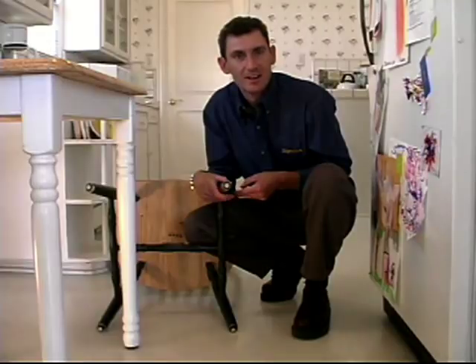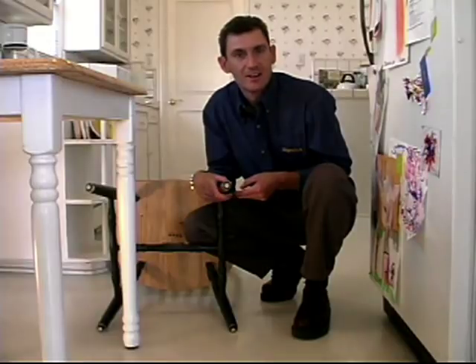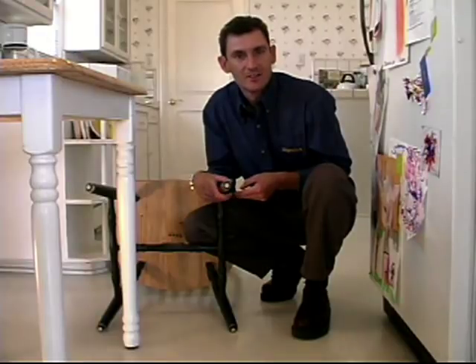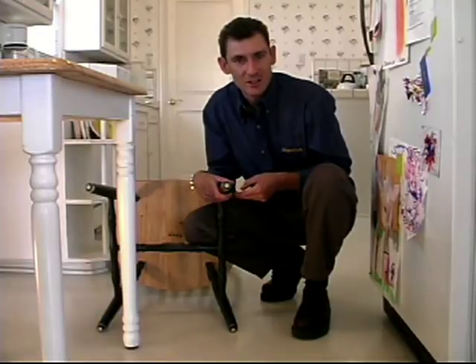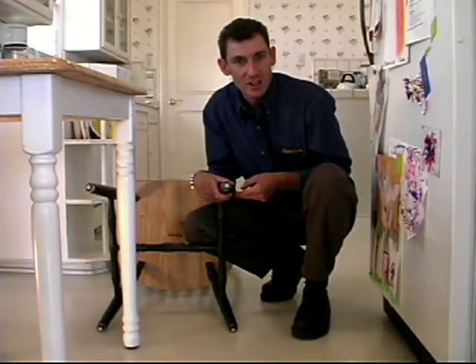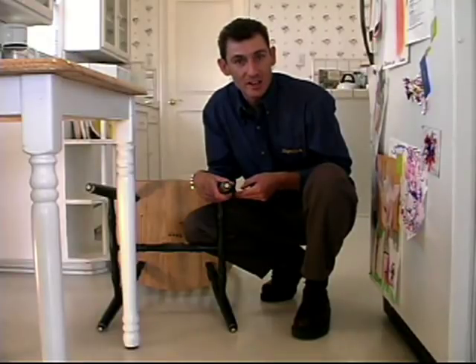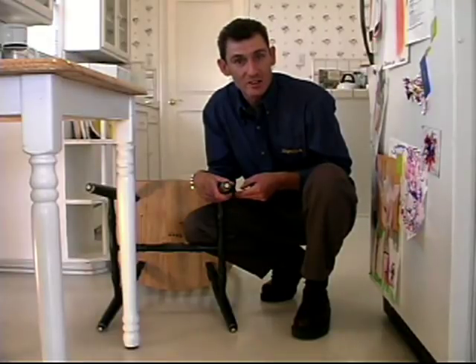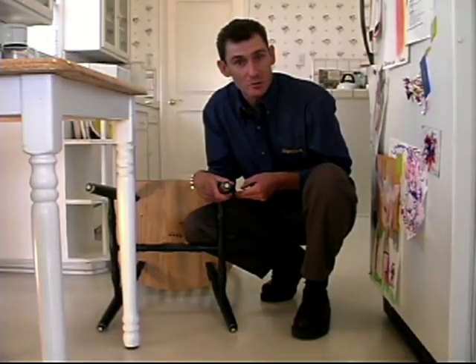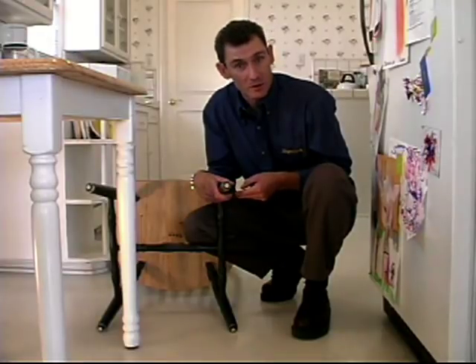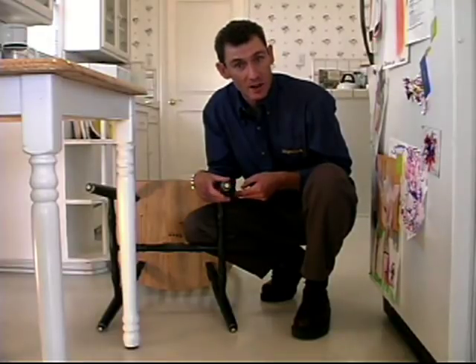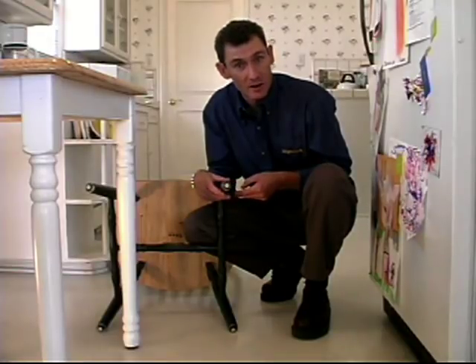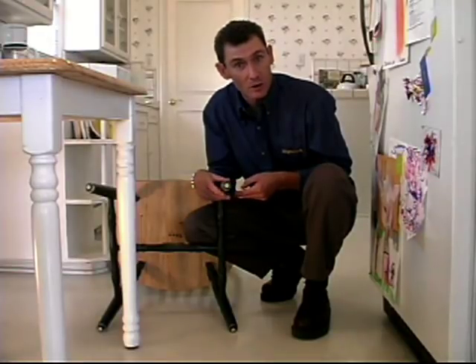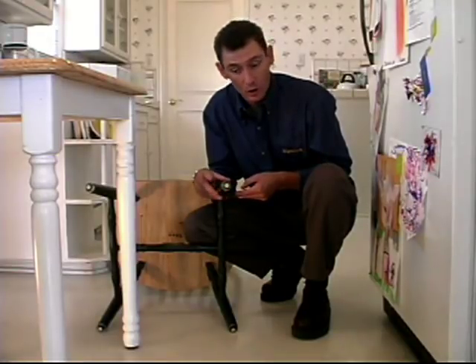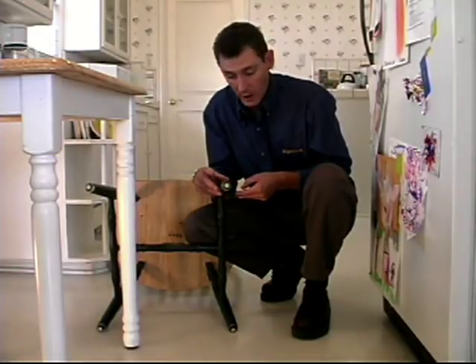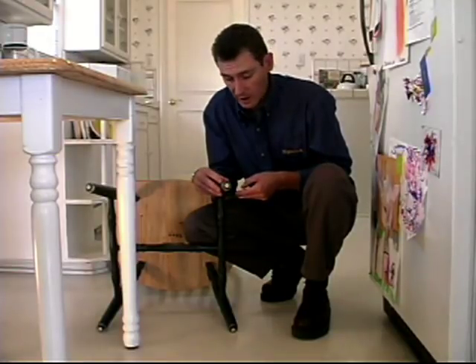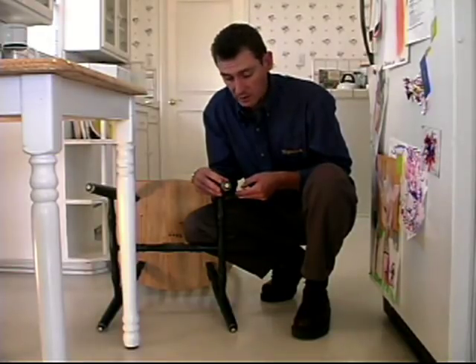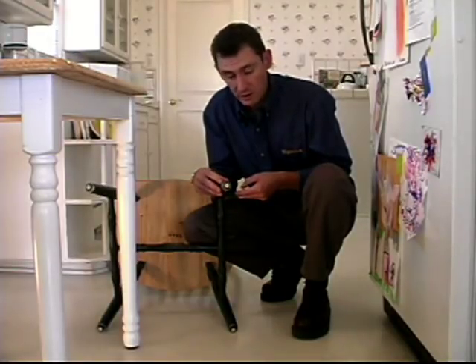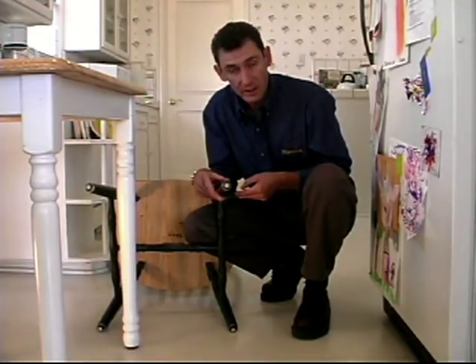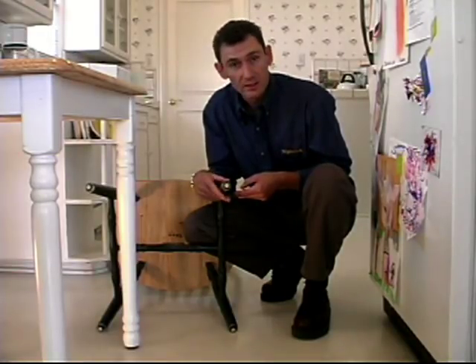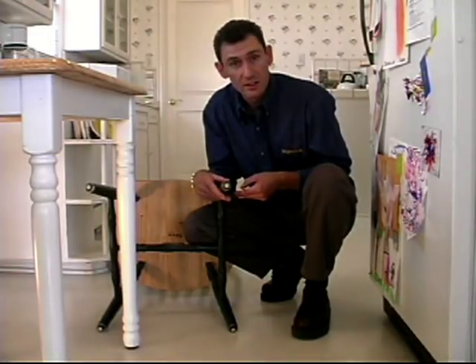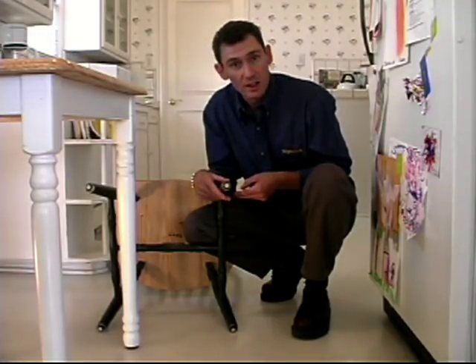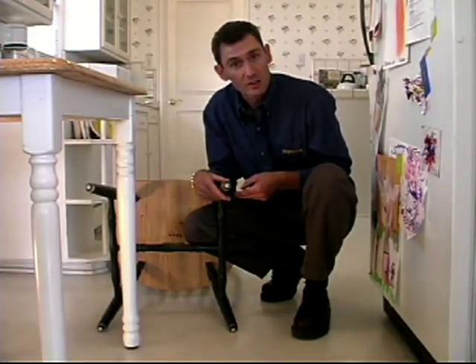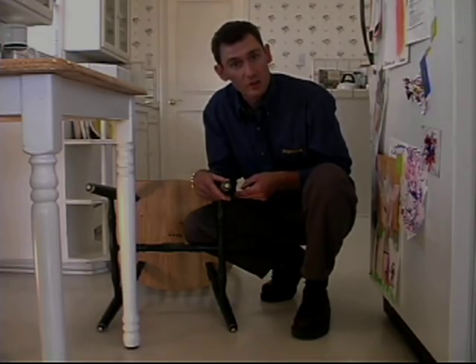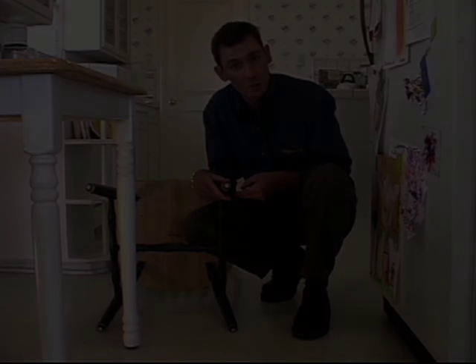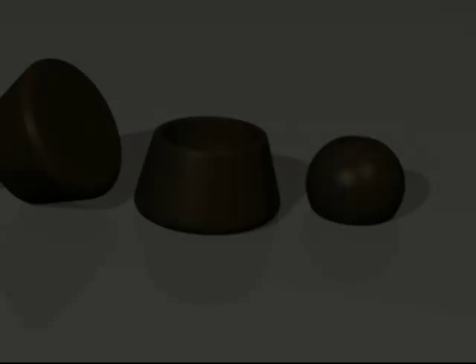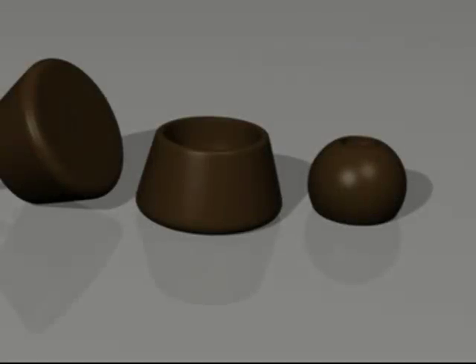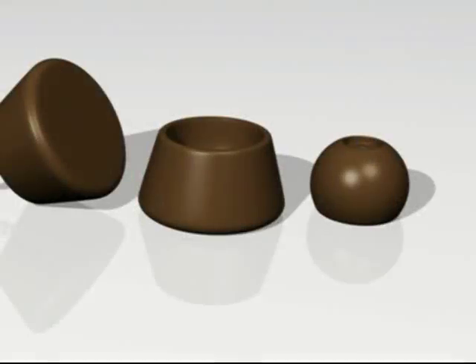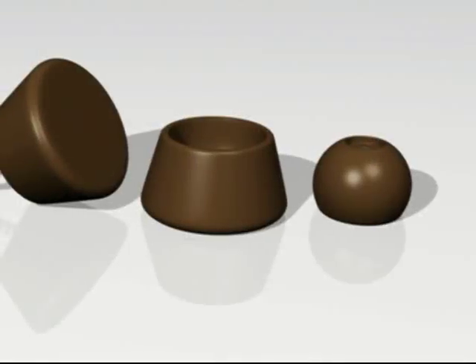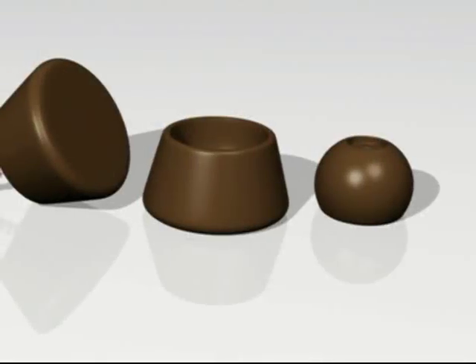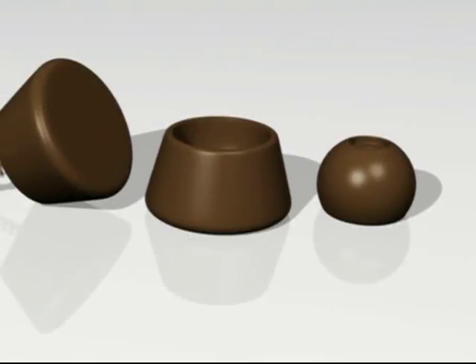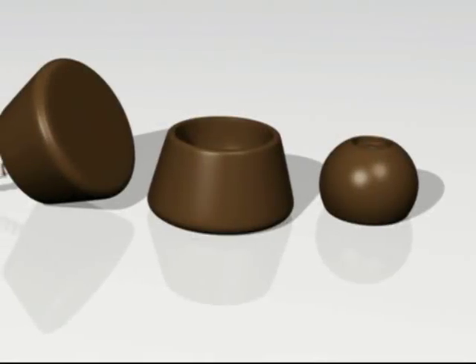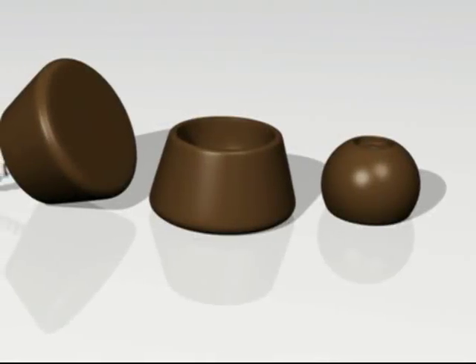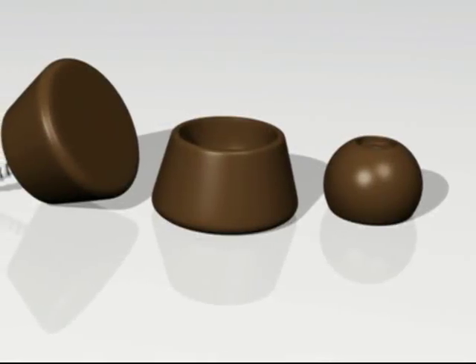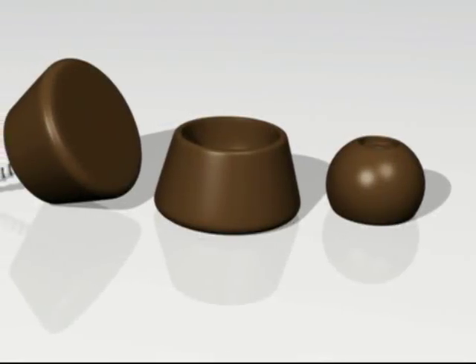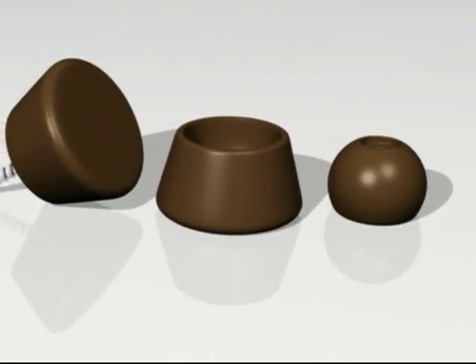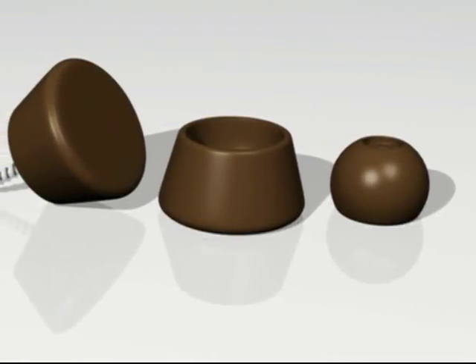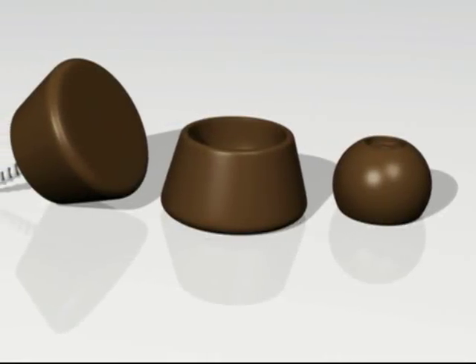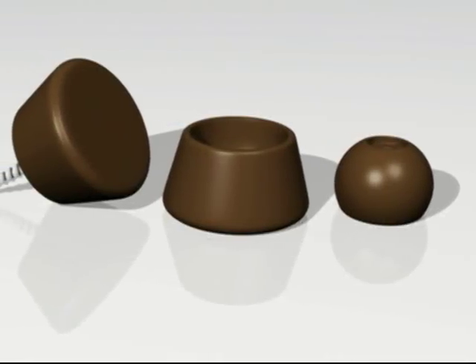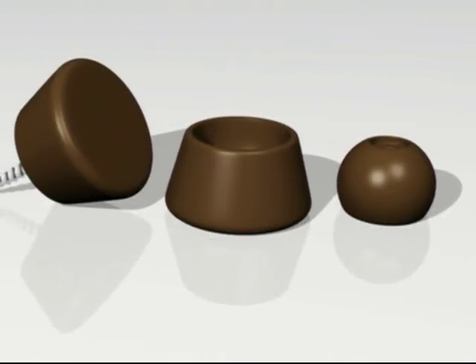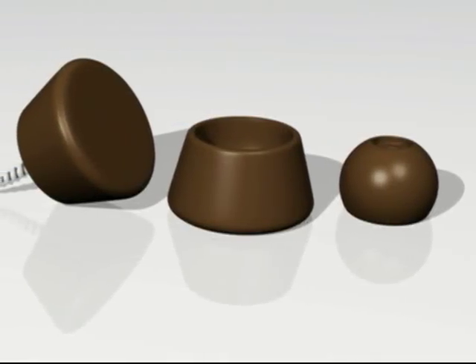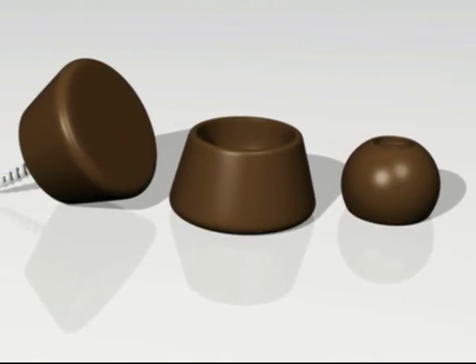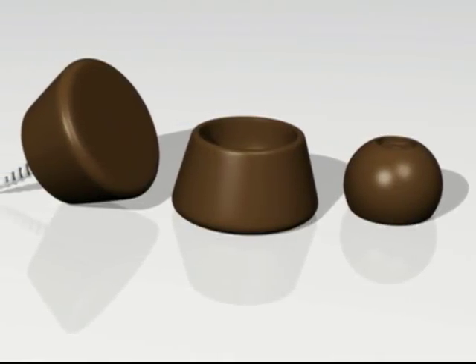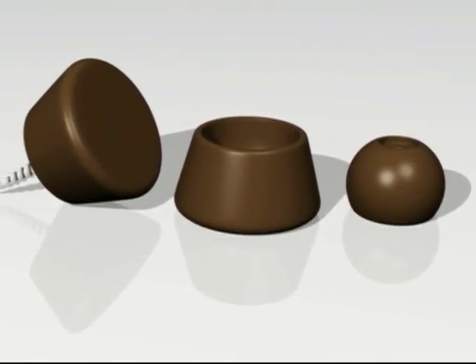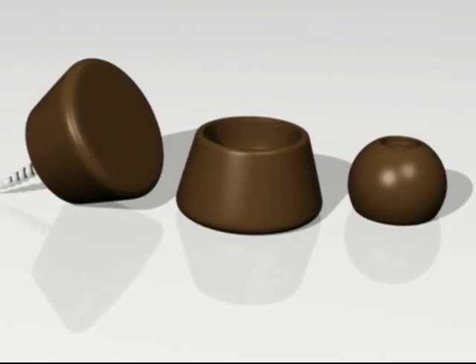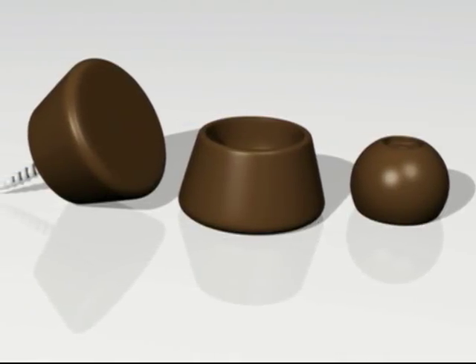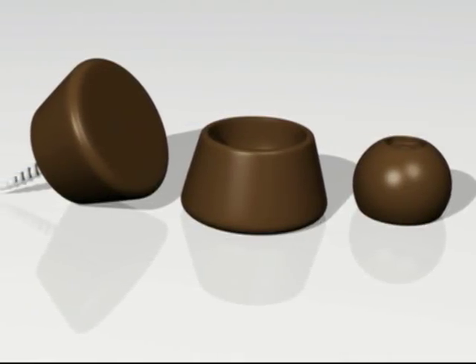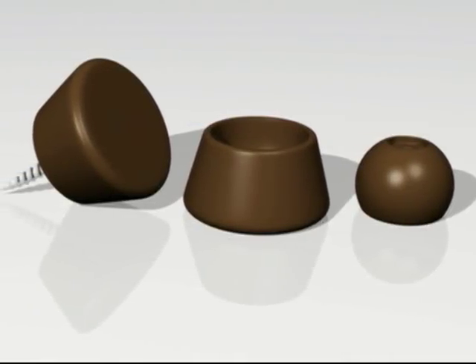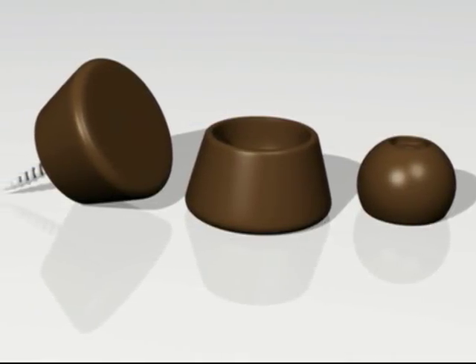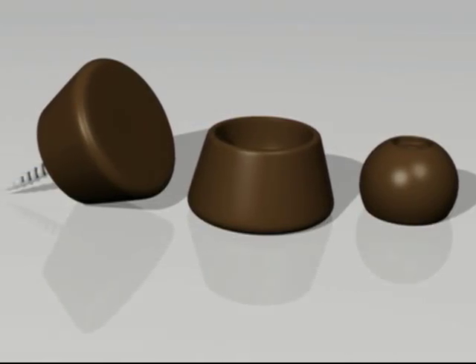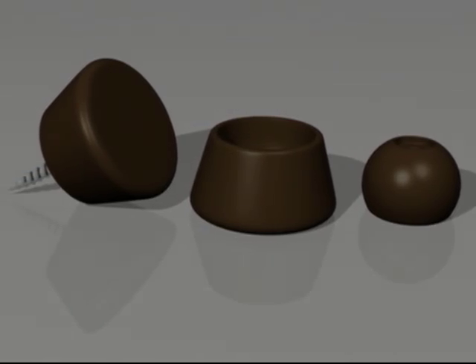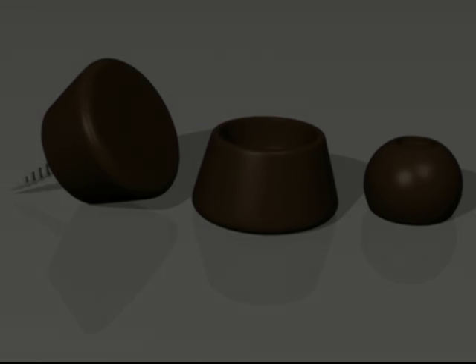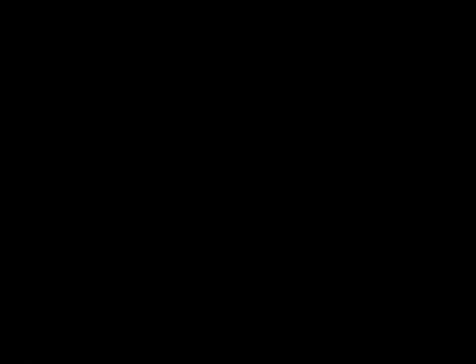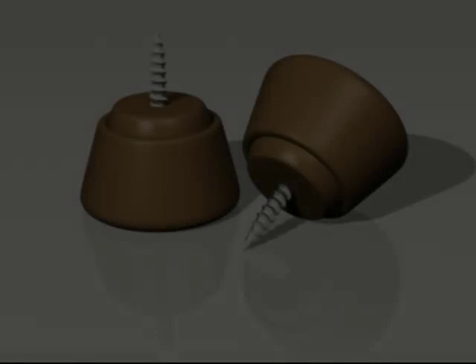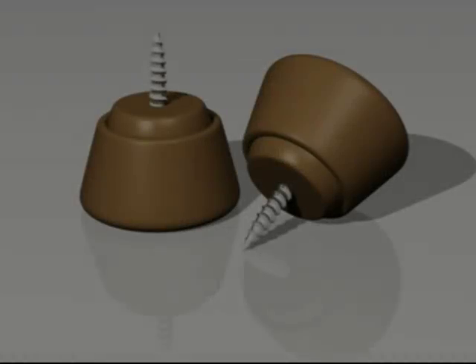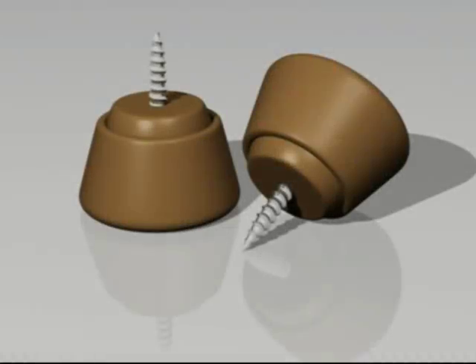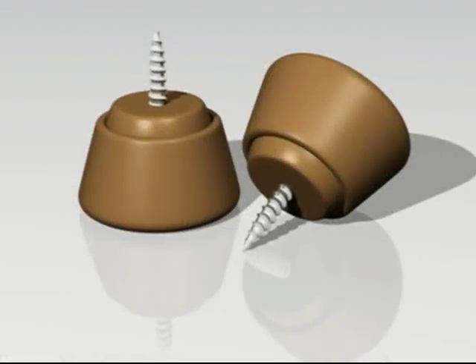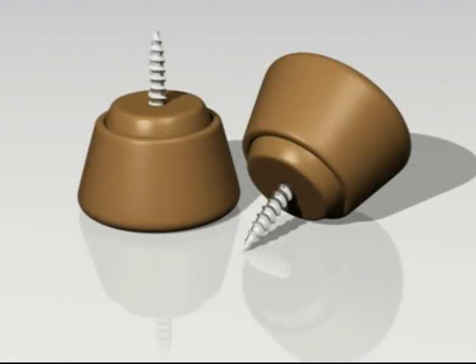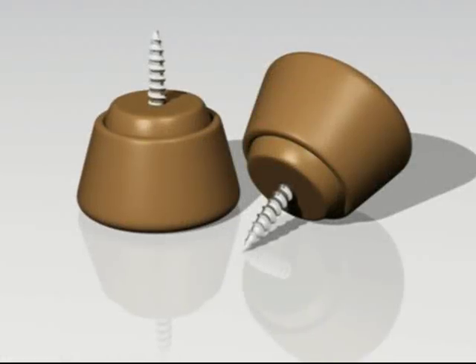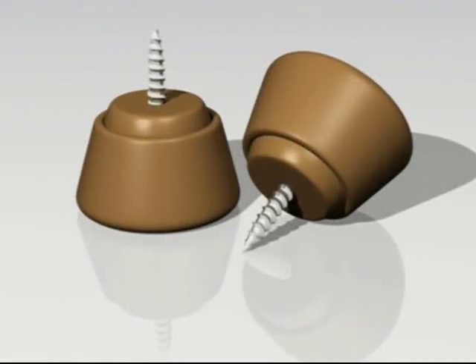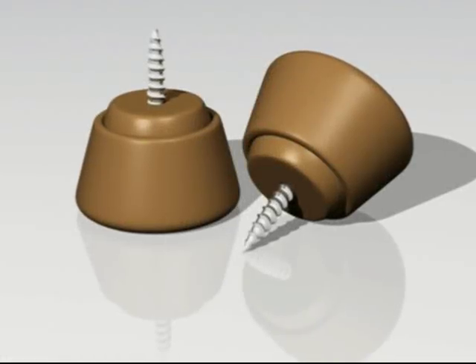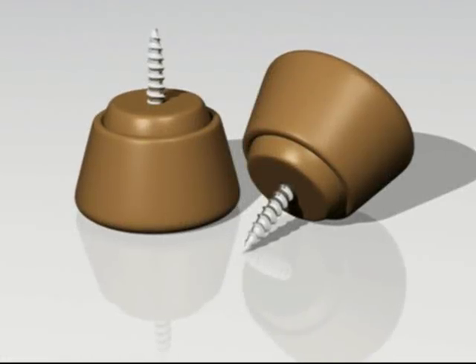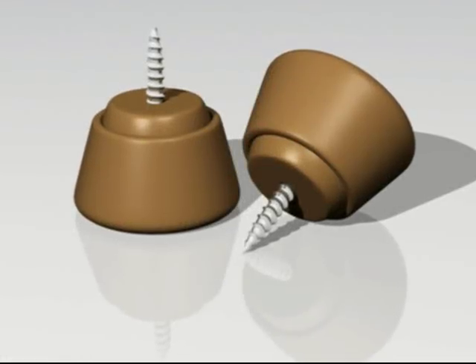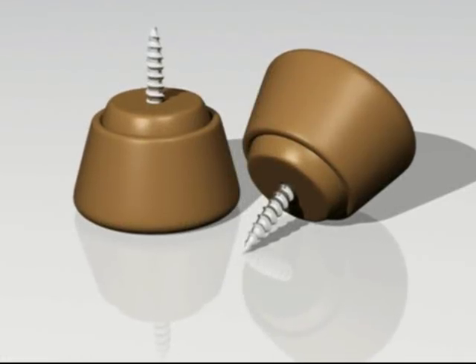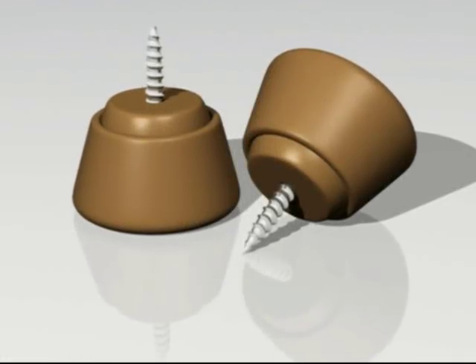For chairs with narrow or angled legs, a two-piece foot was designed. This allows the chair to be slid in behind you but still protect the floor.